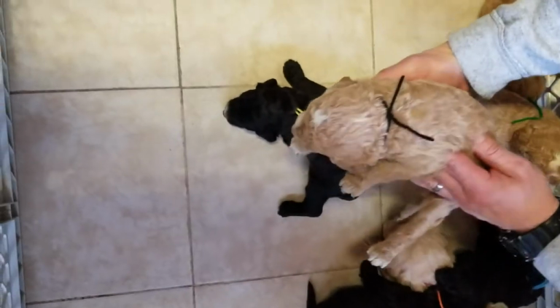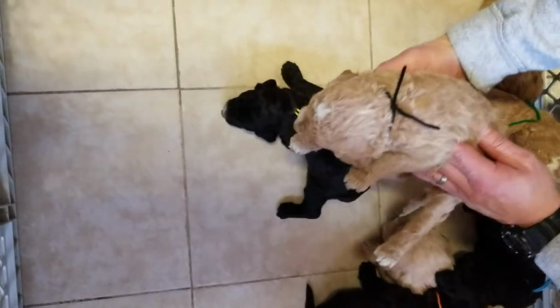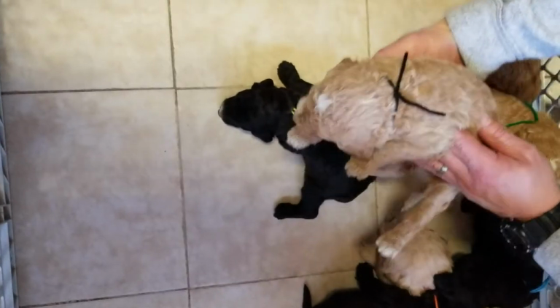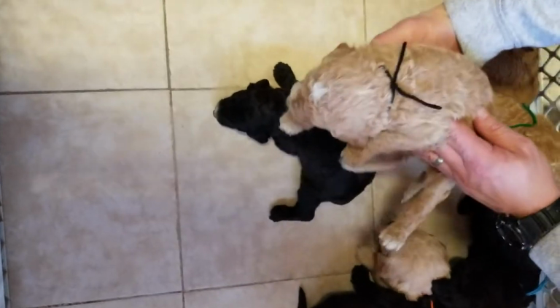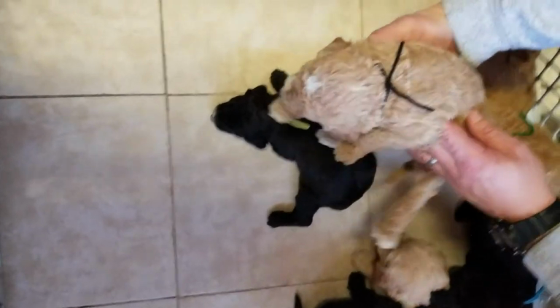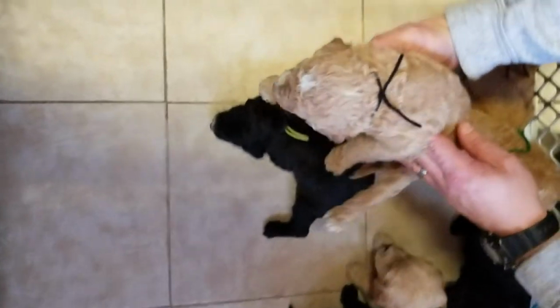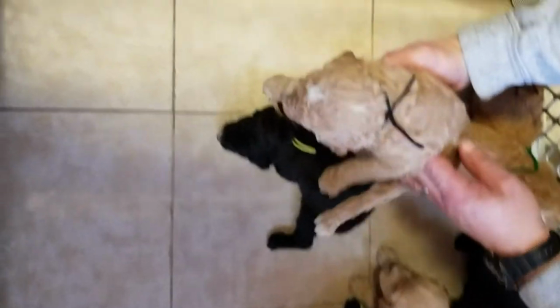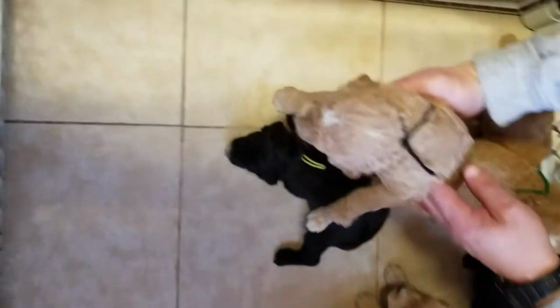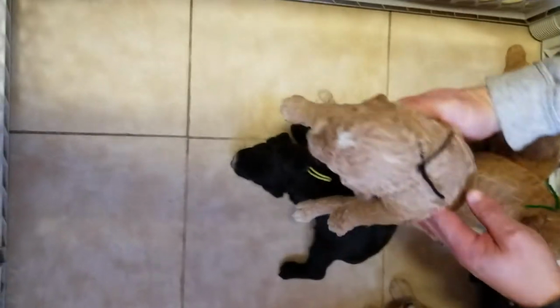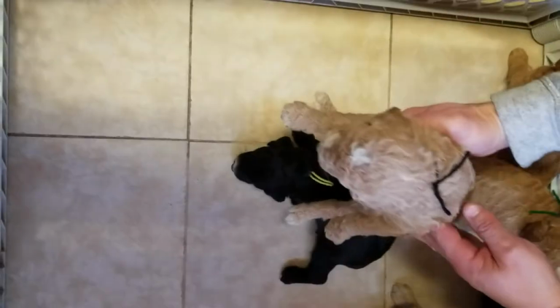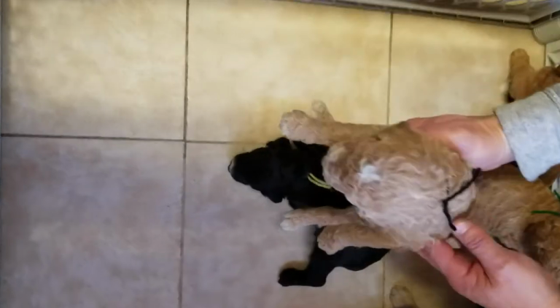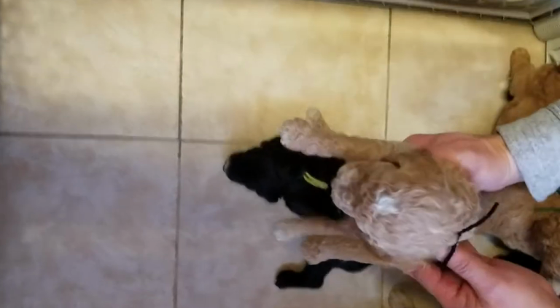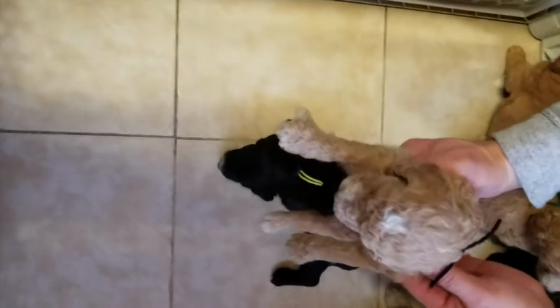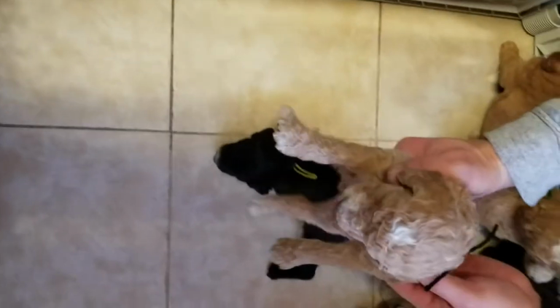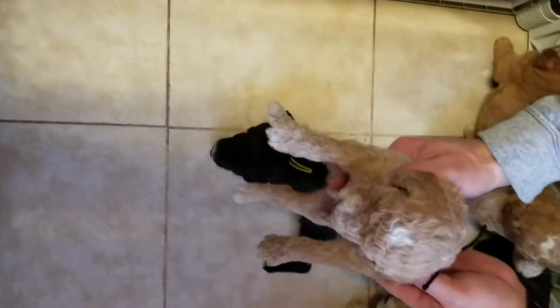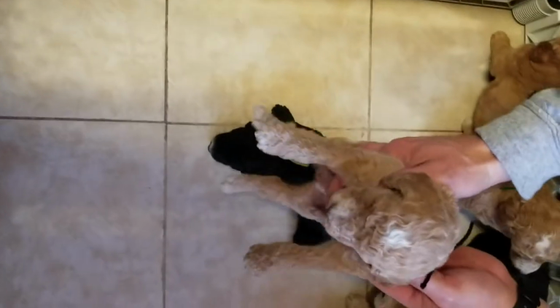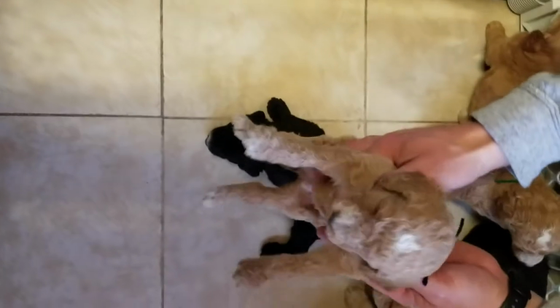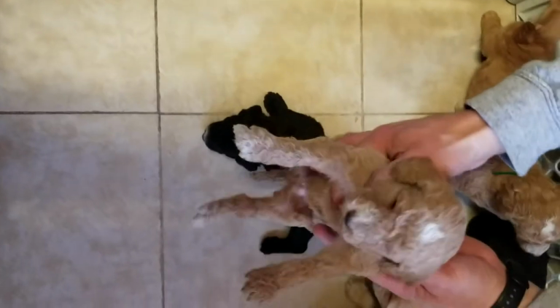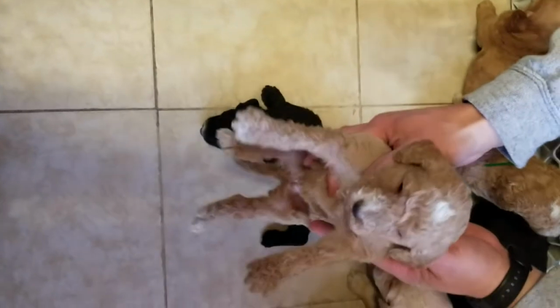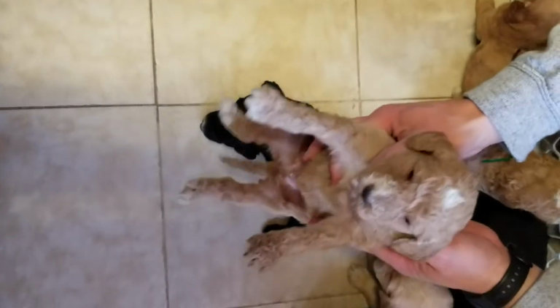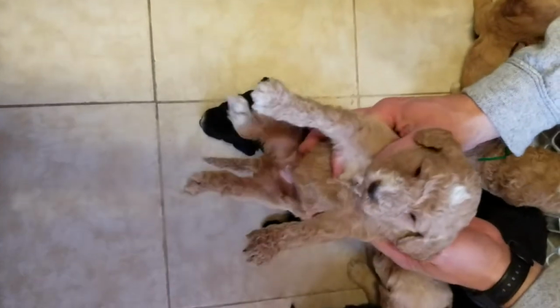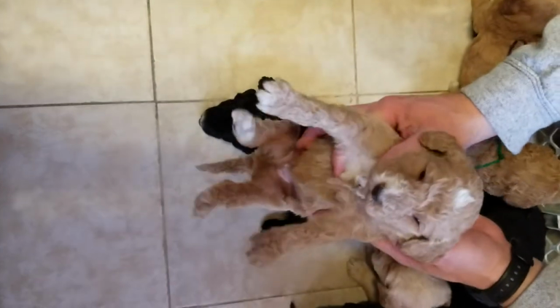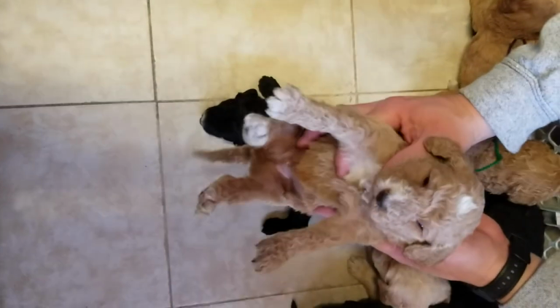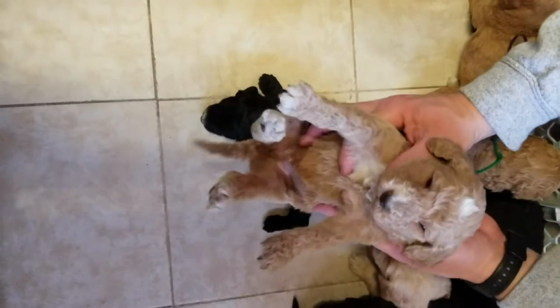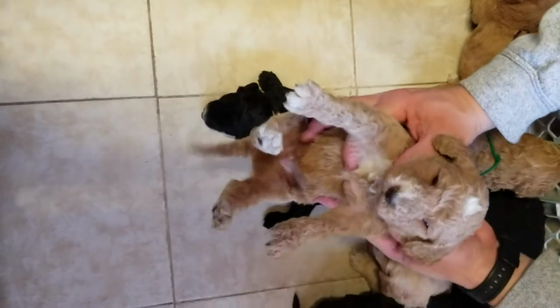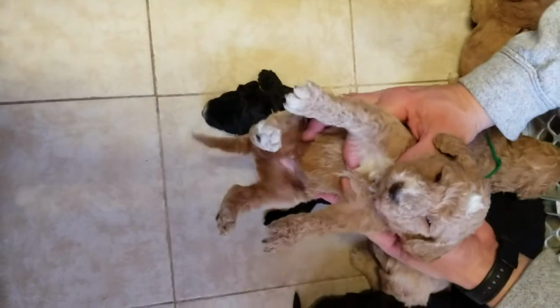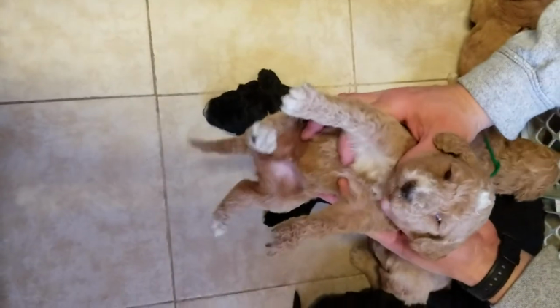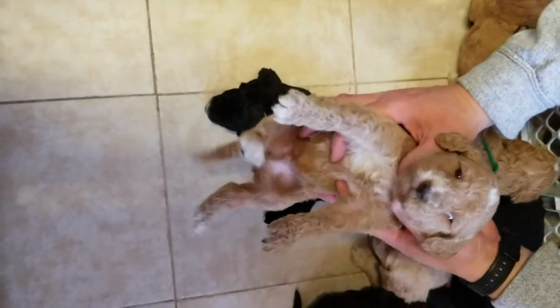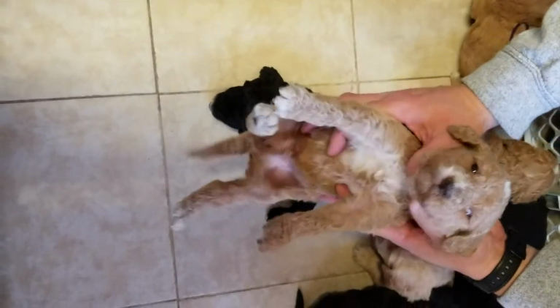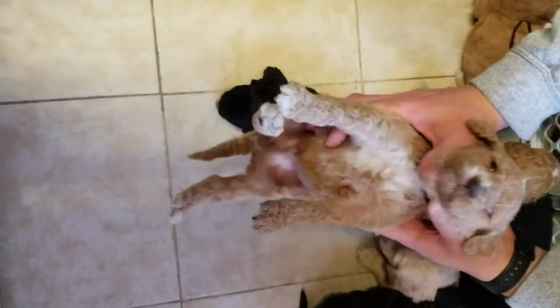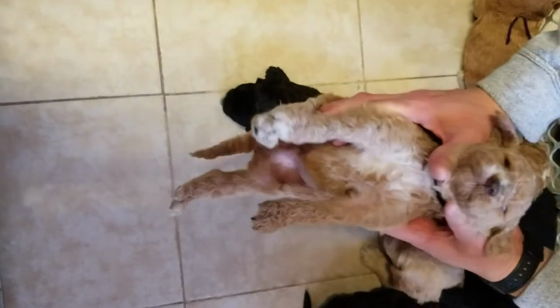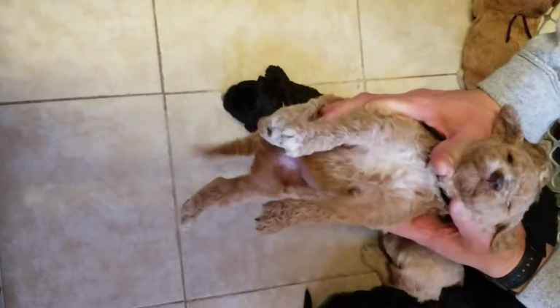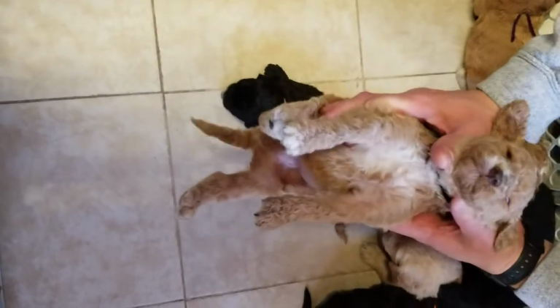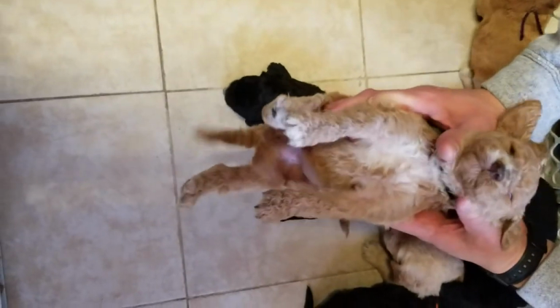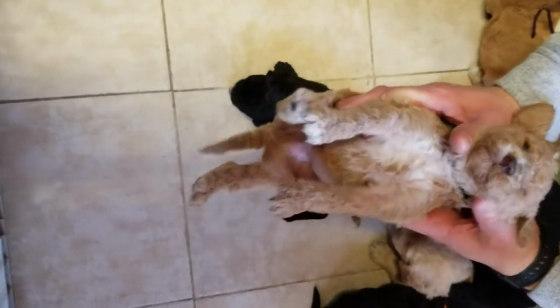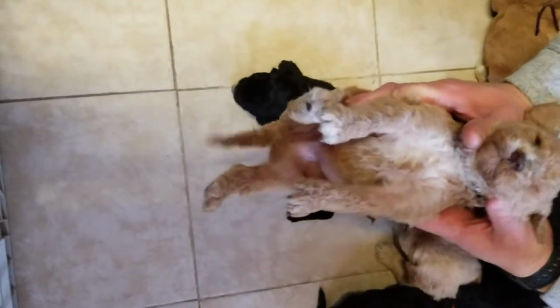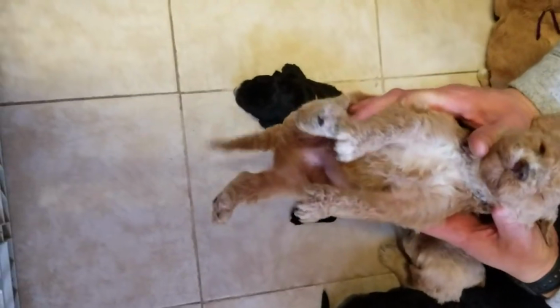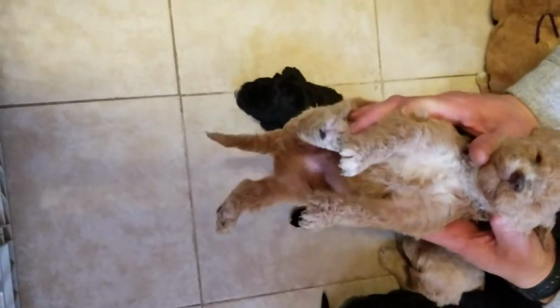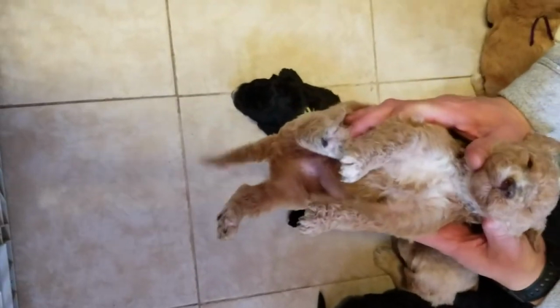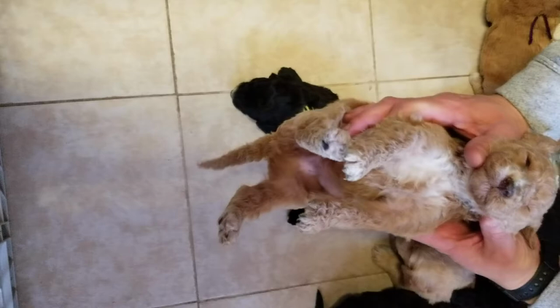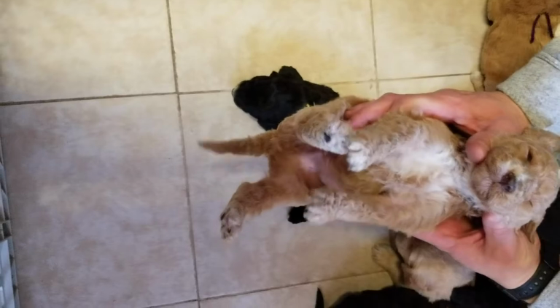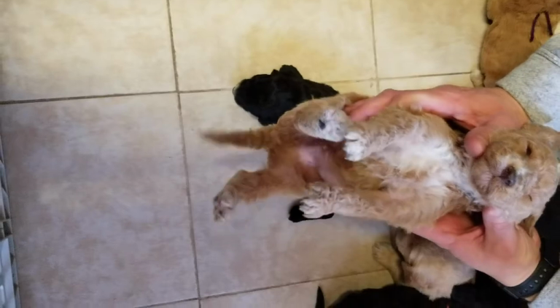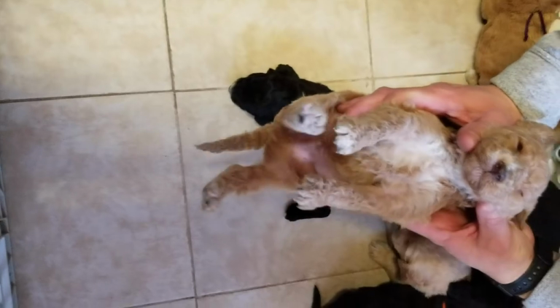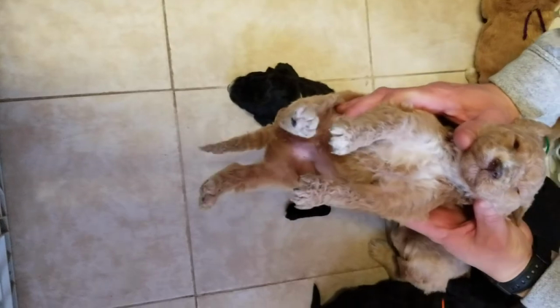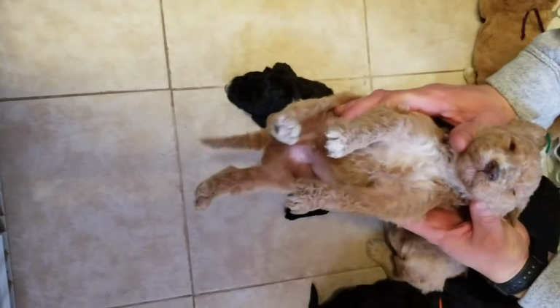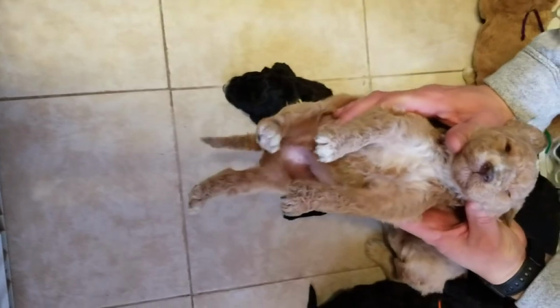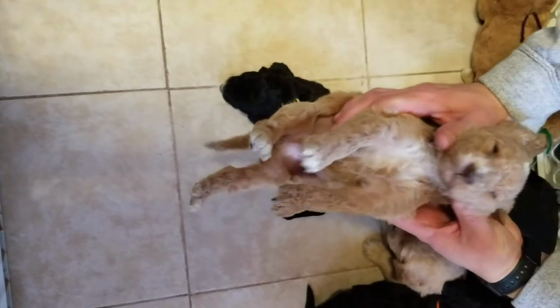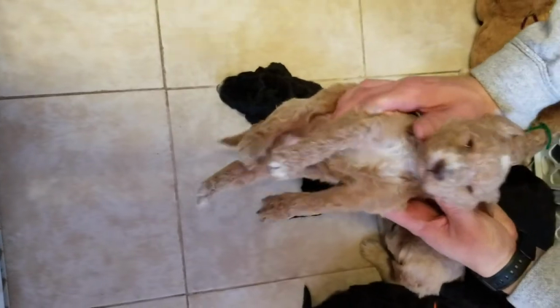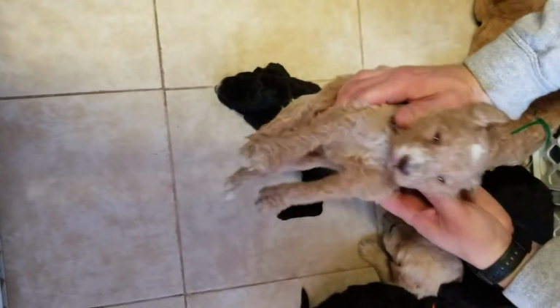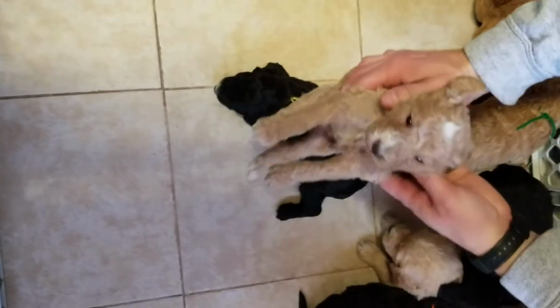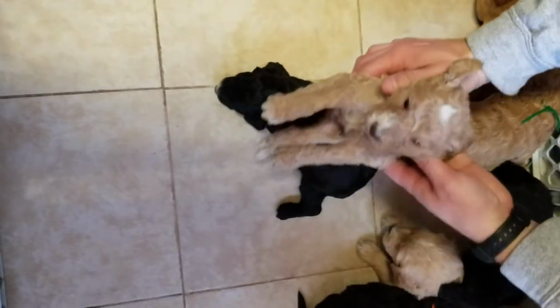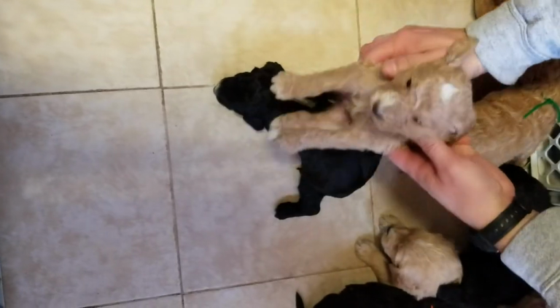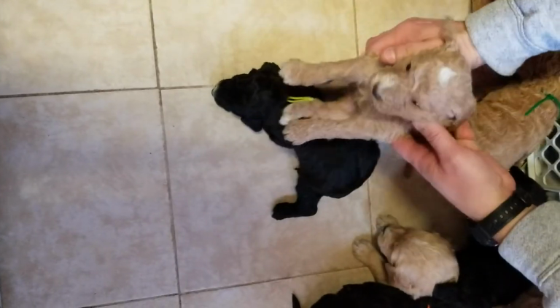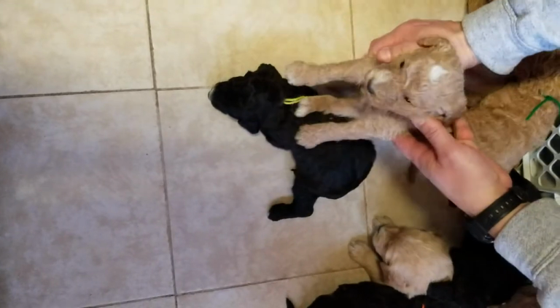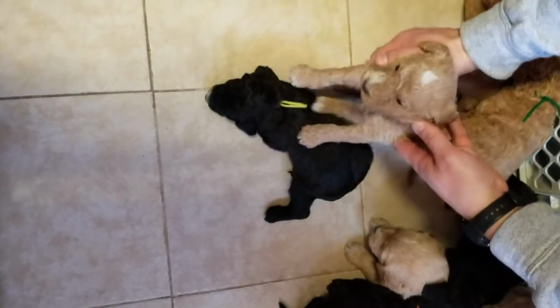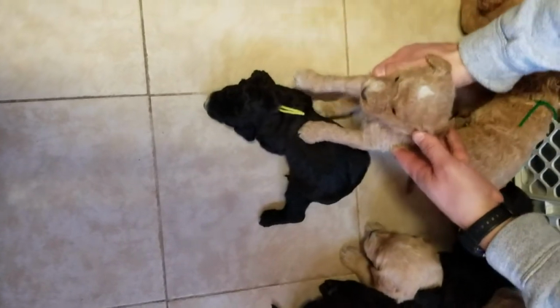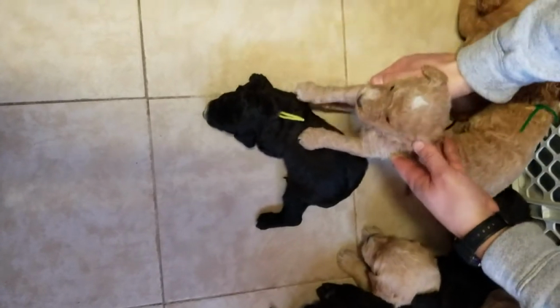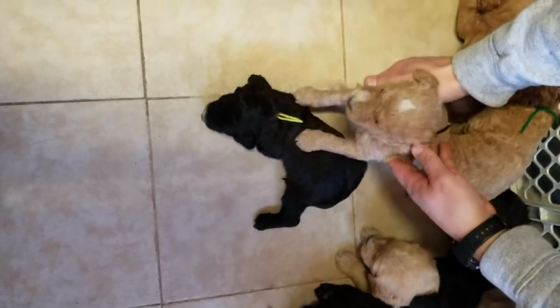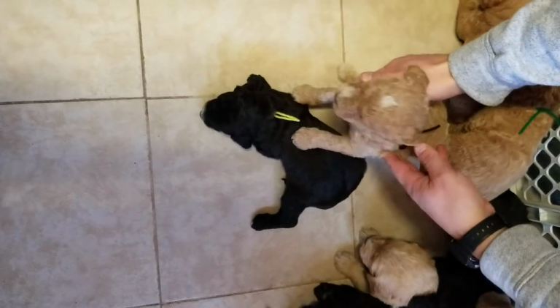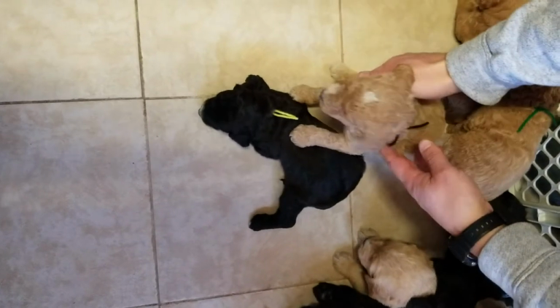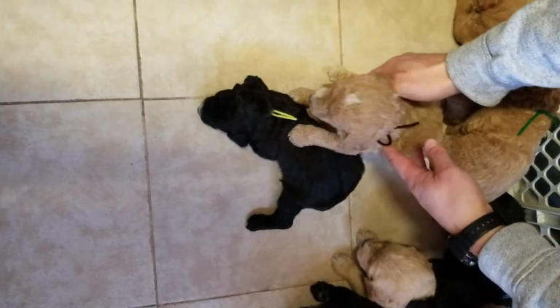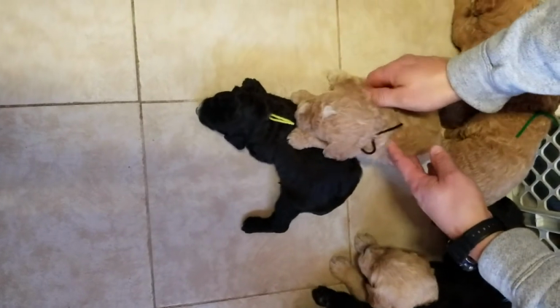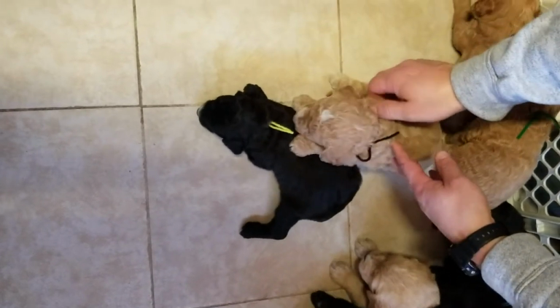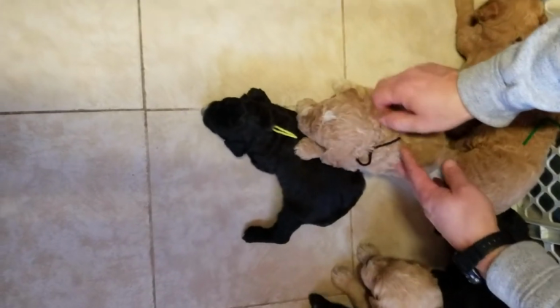This is the black ribbon male. Trying to make sure you can see all their markings.